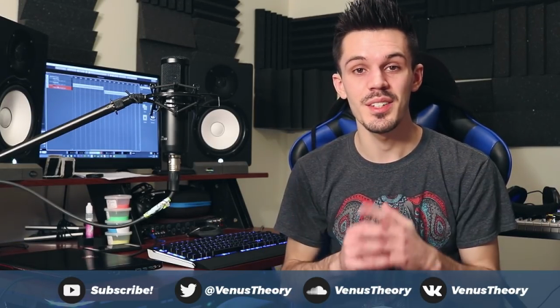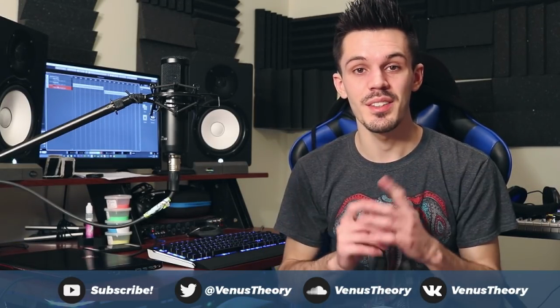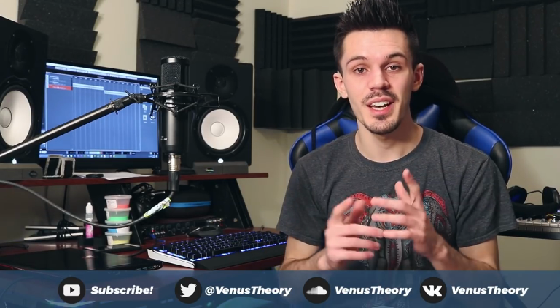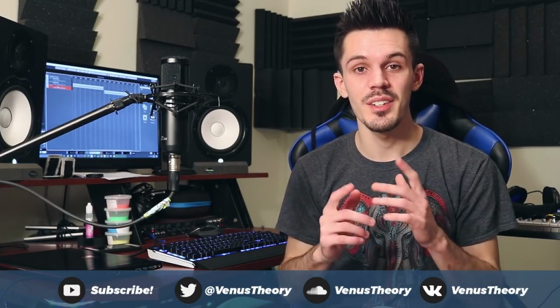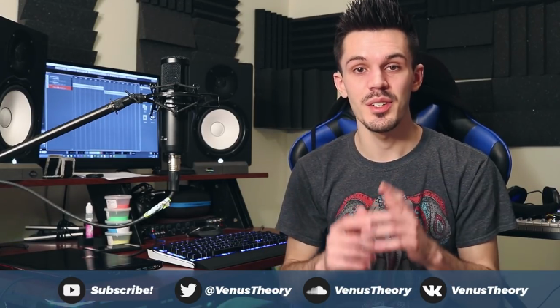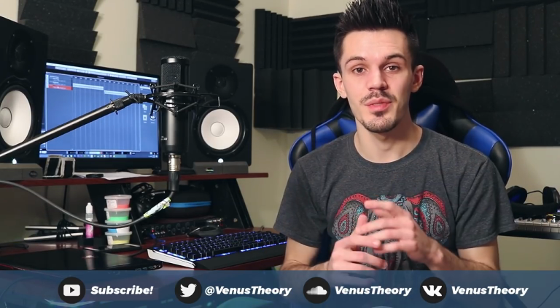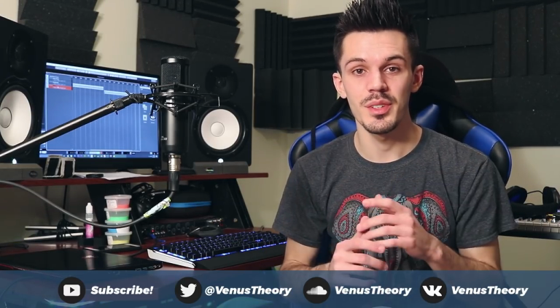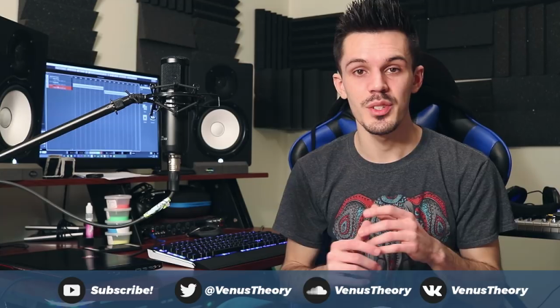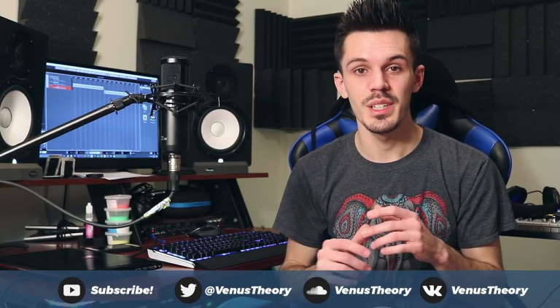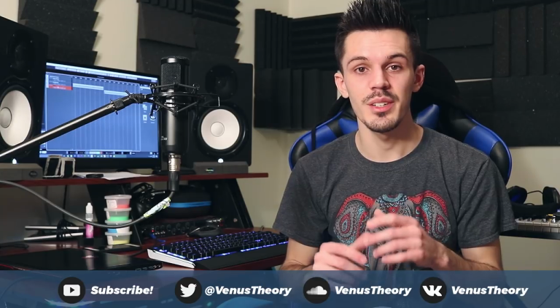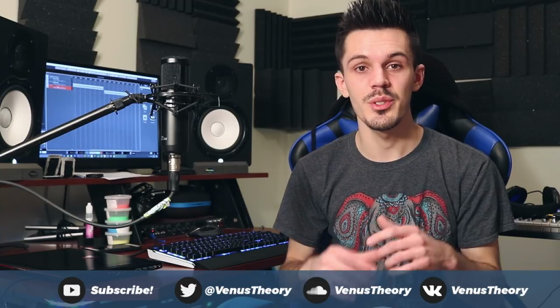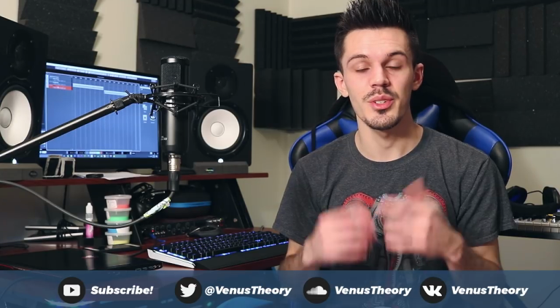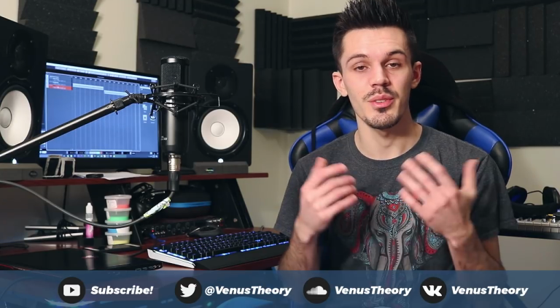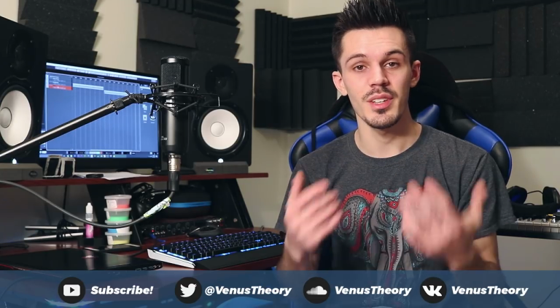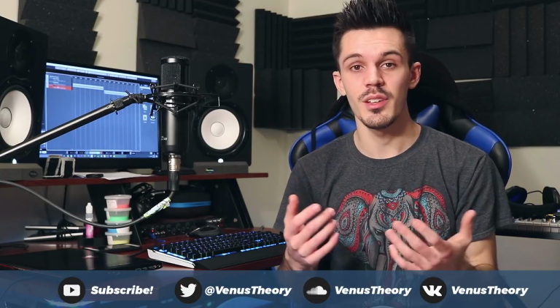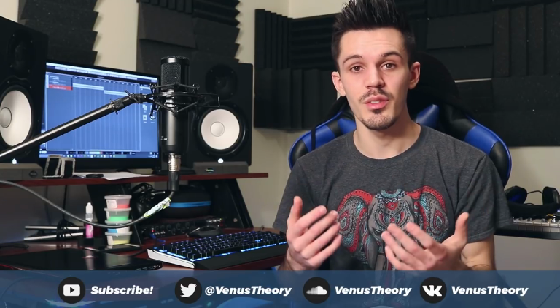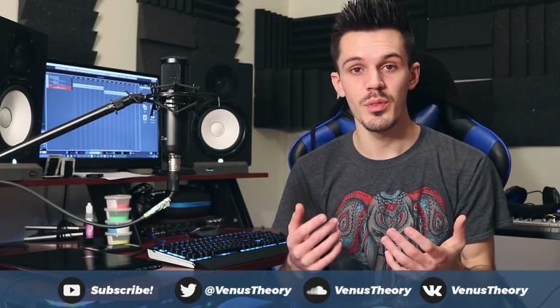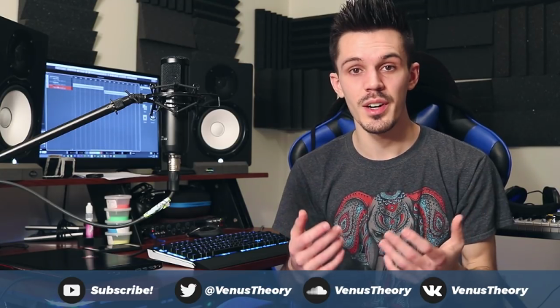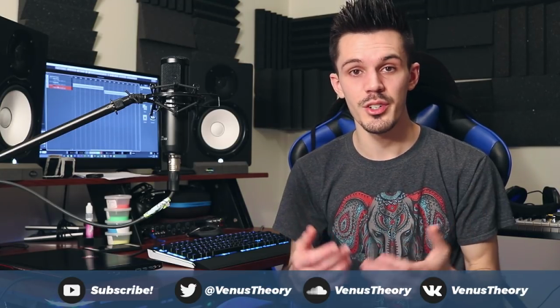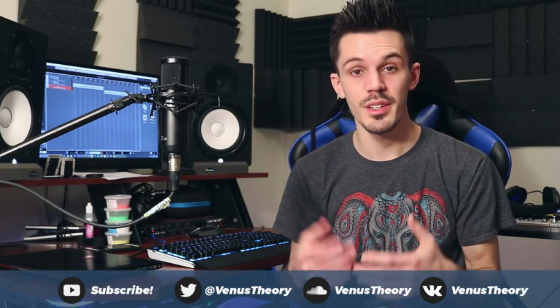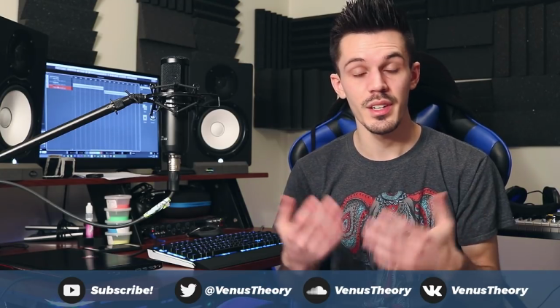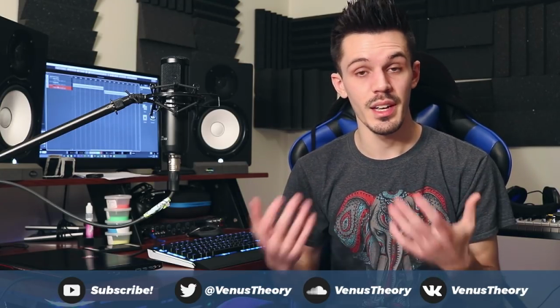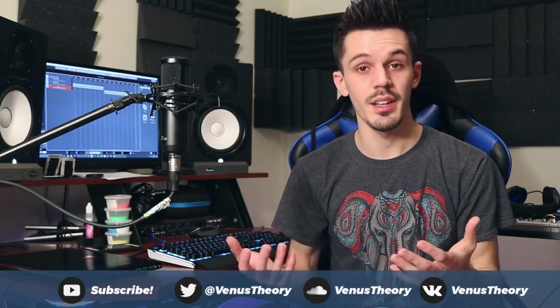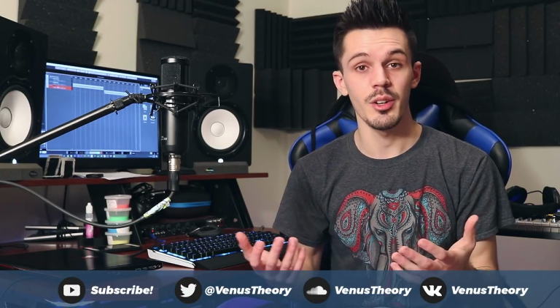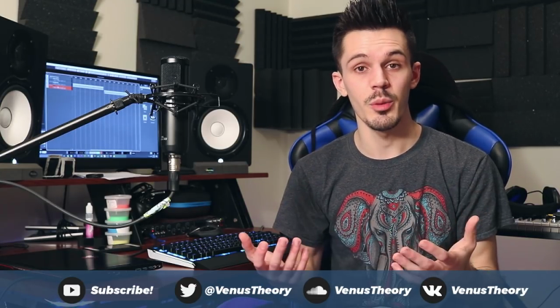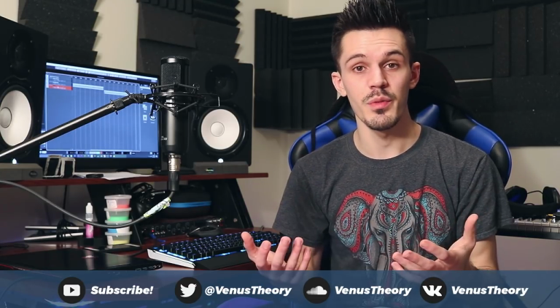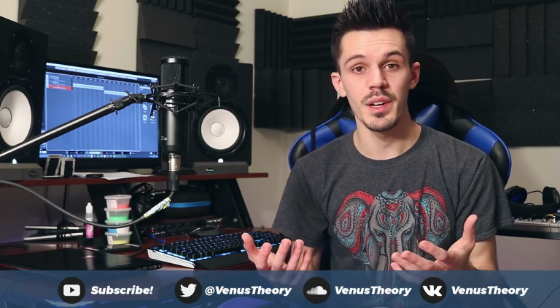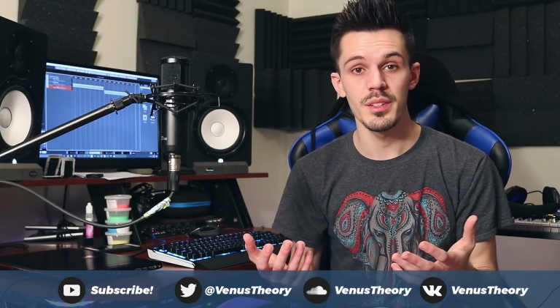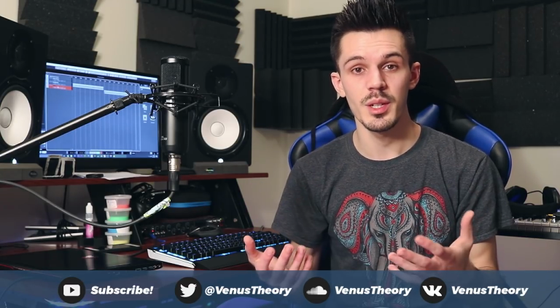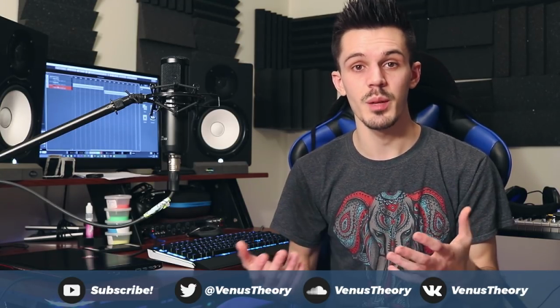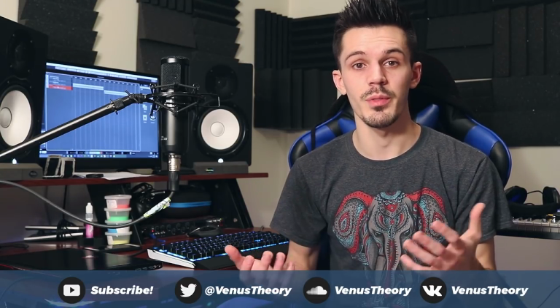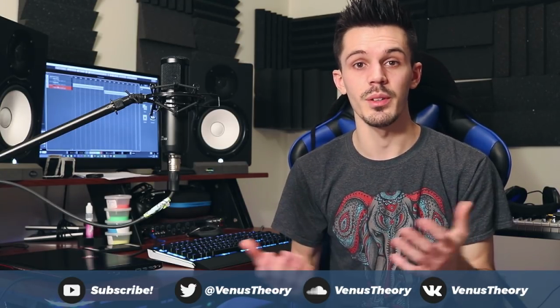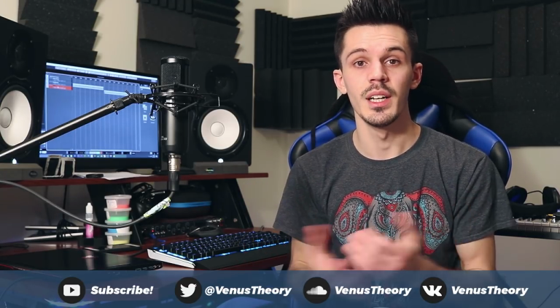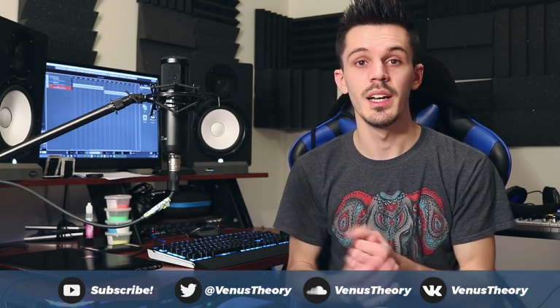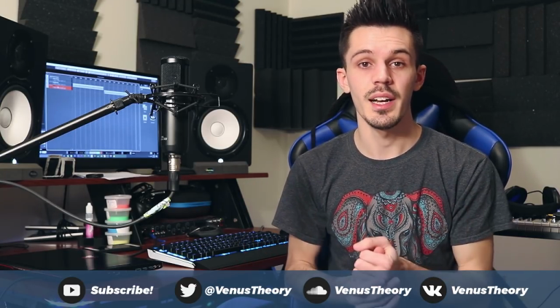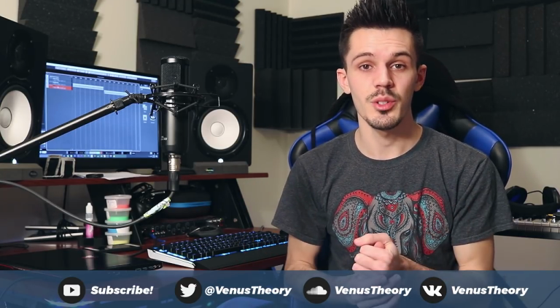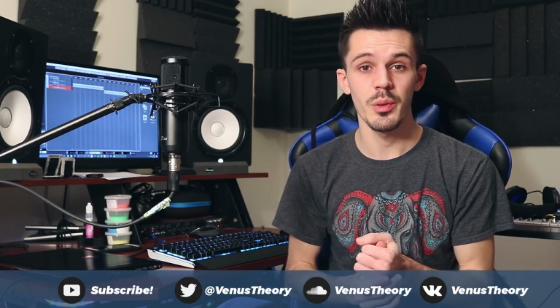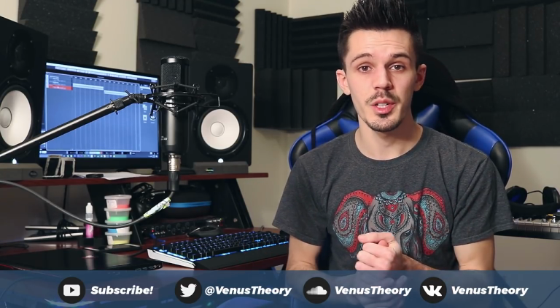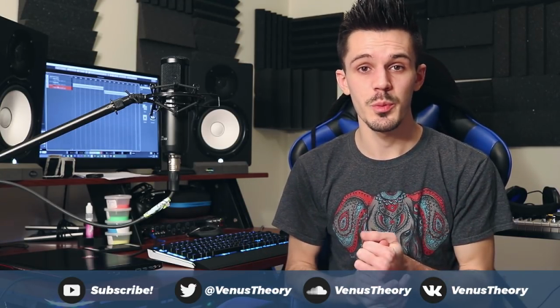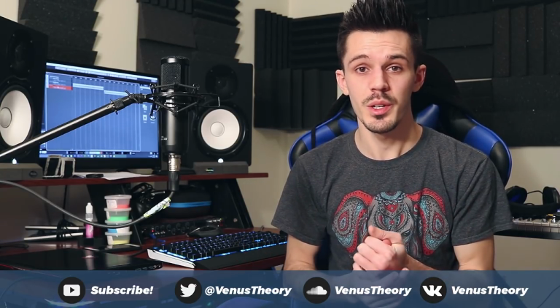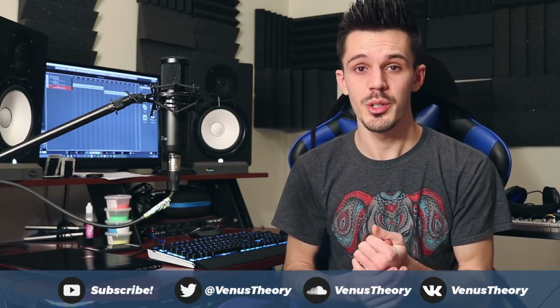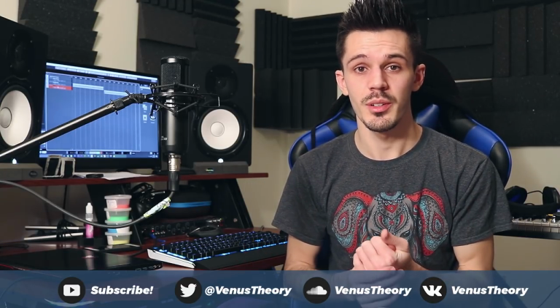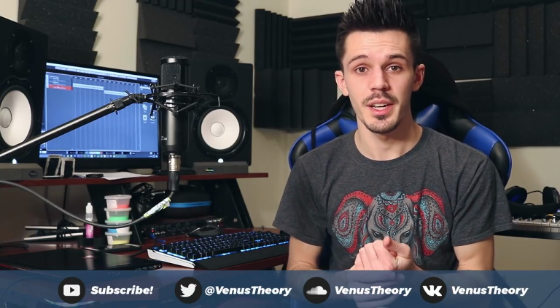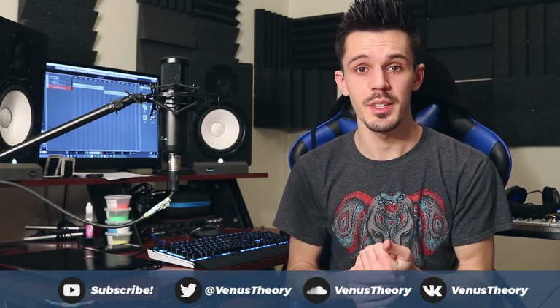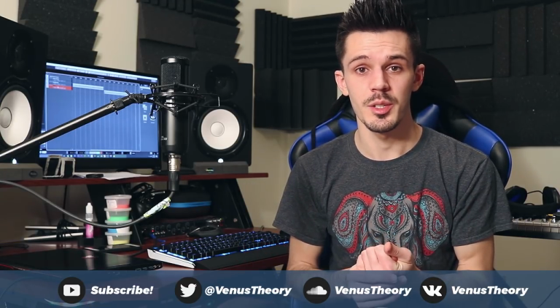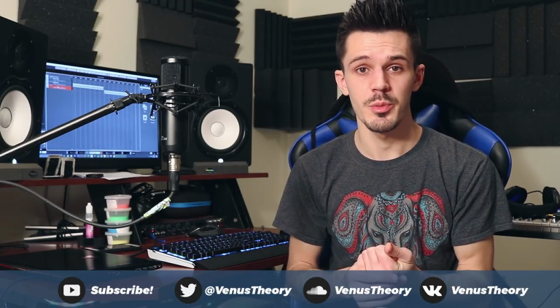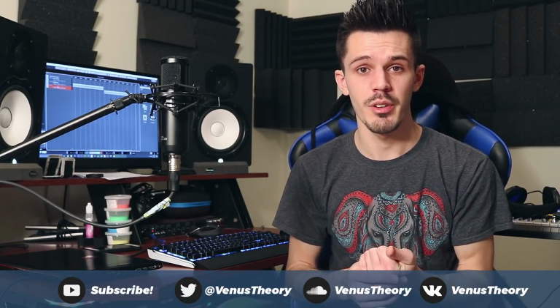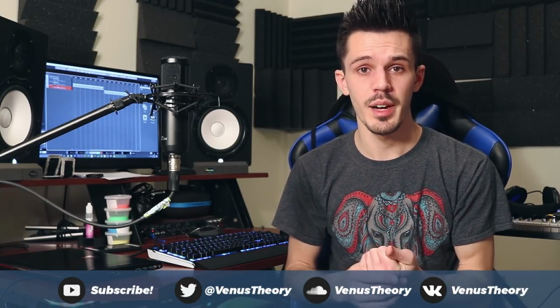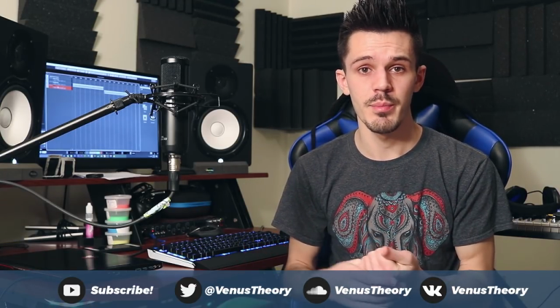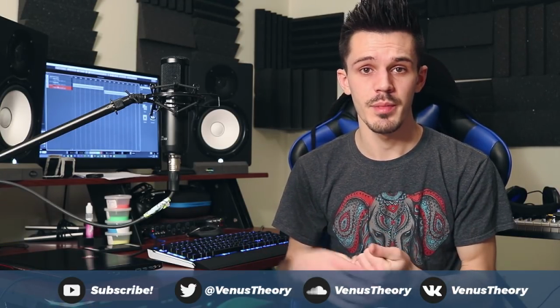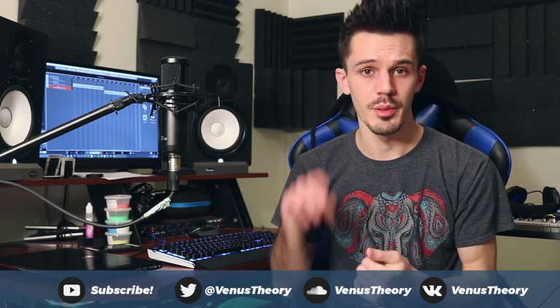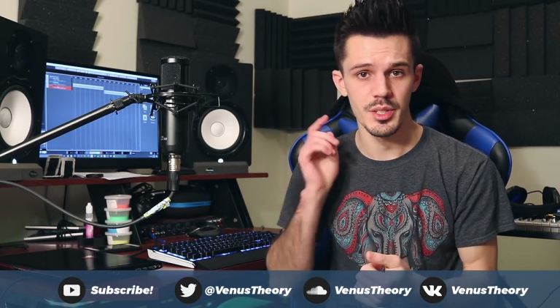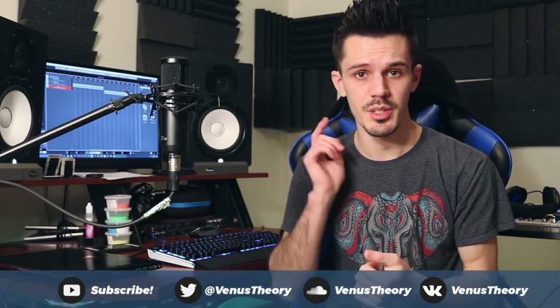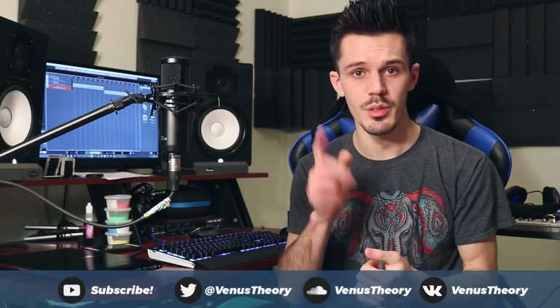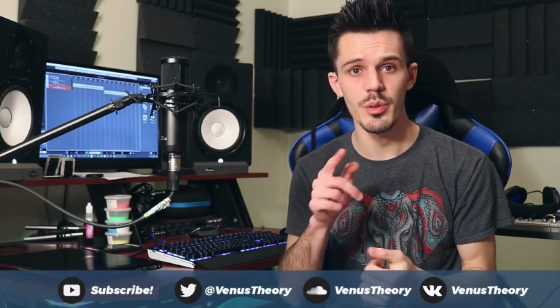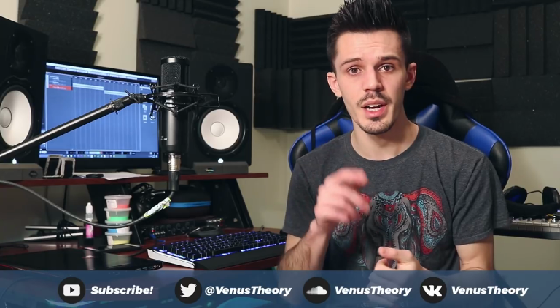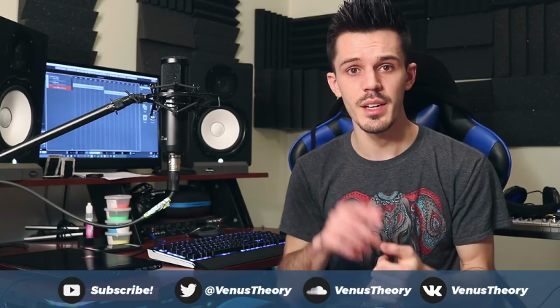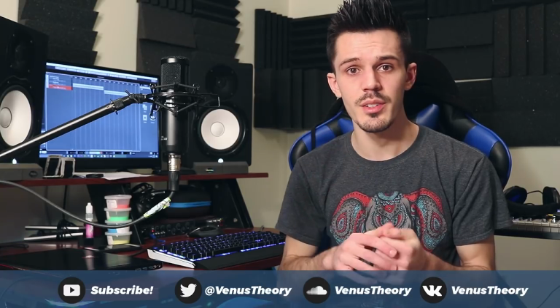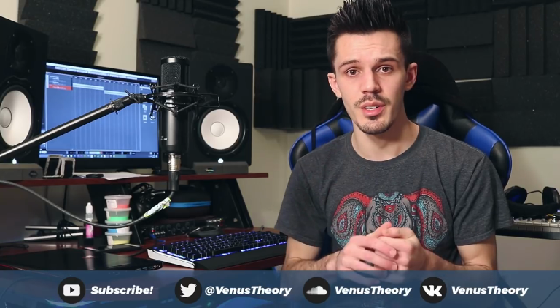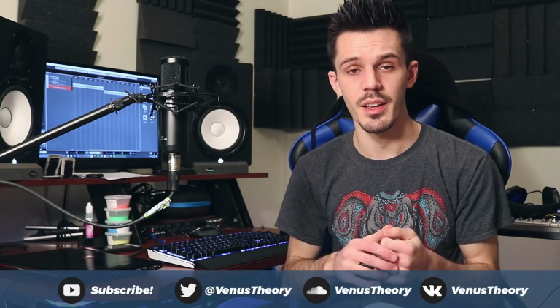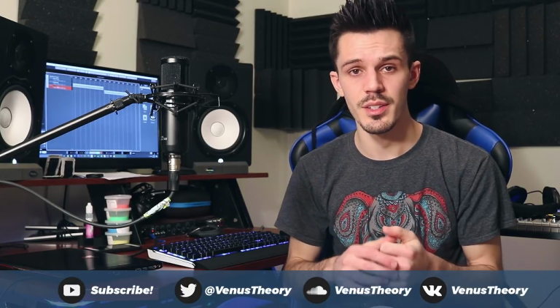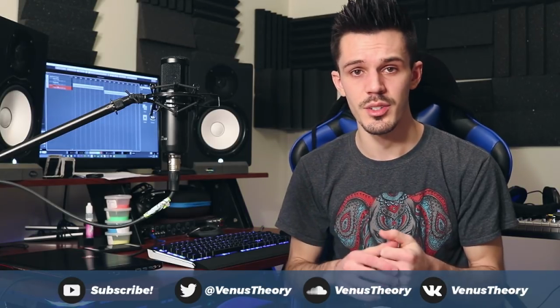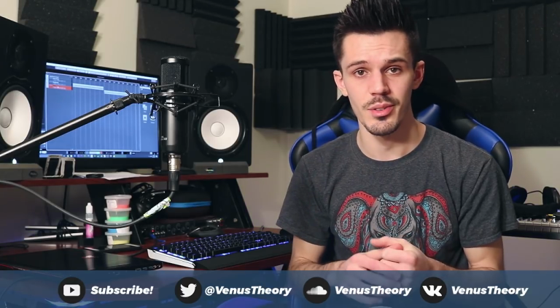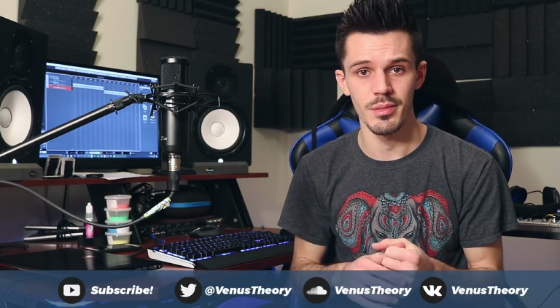Guys, that is it for this video. Thank you for watching and I hope you found this helpful. As always, be sure to like and subscribe, and I will see you guys next time.